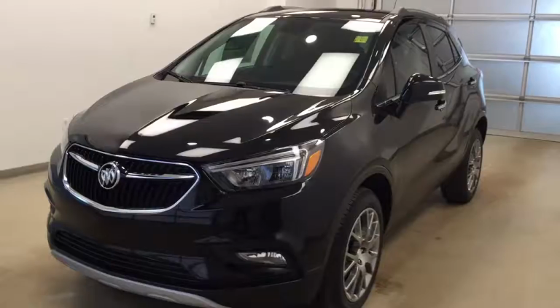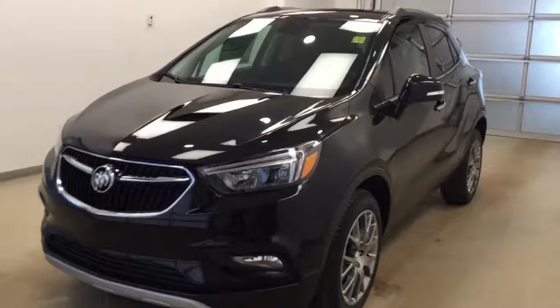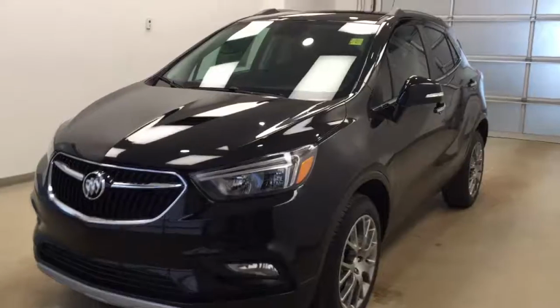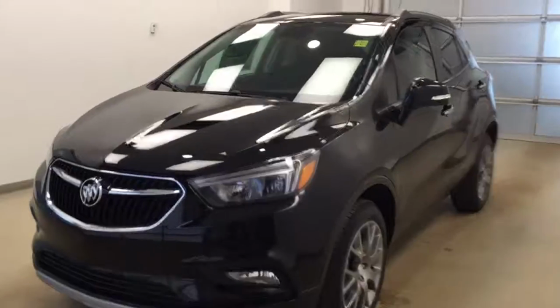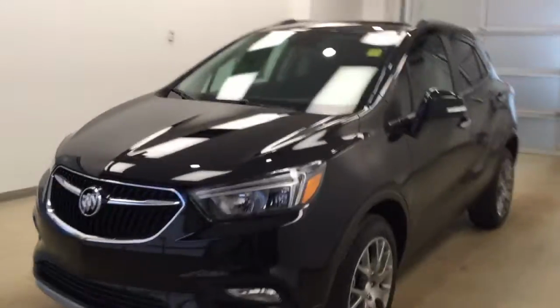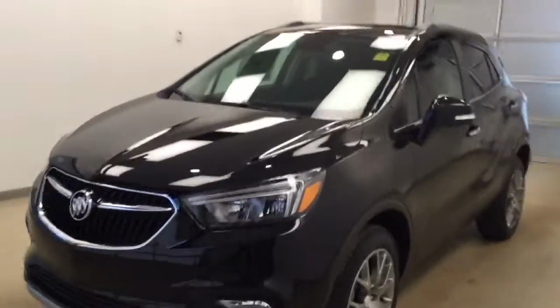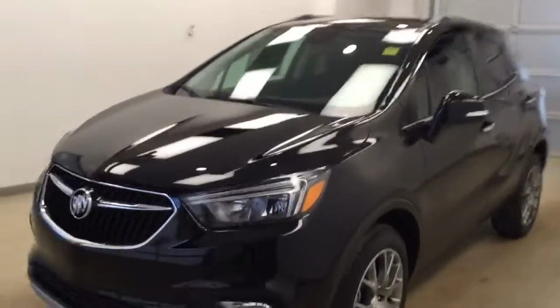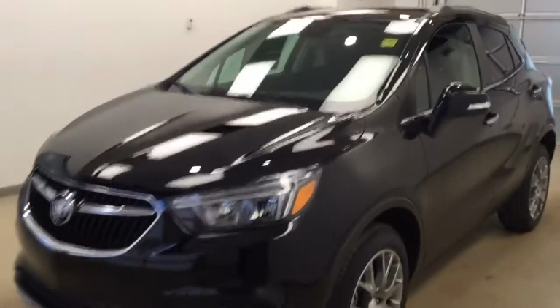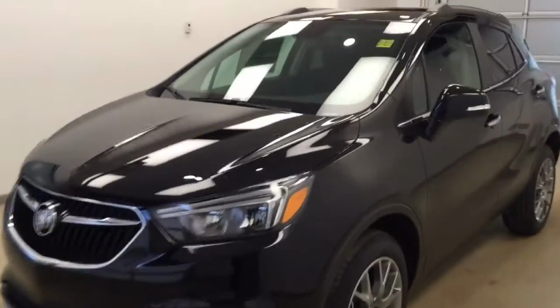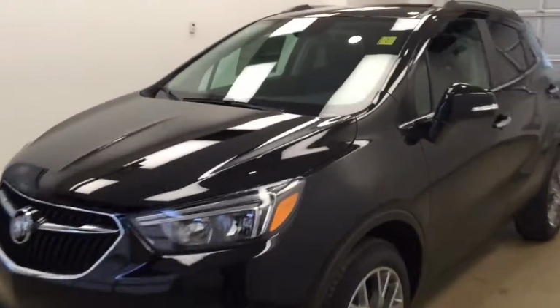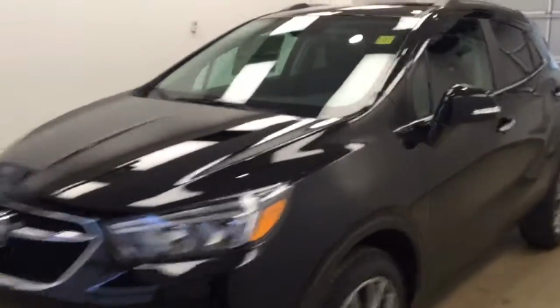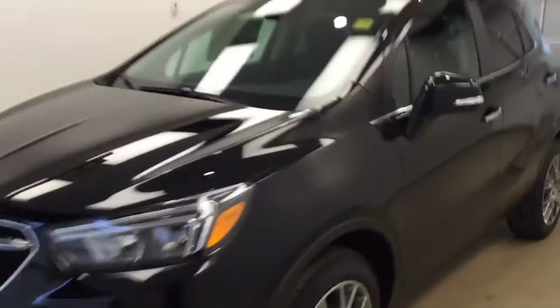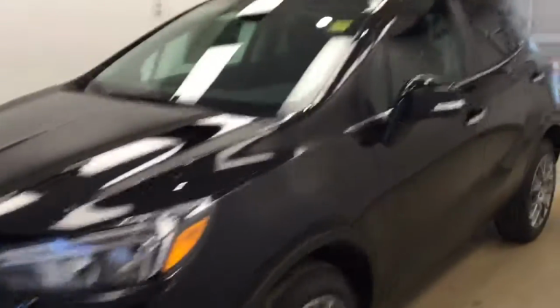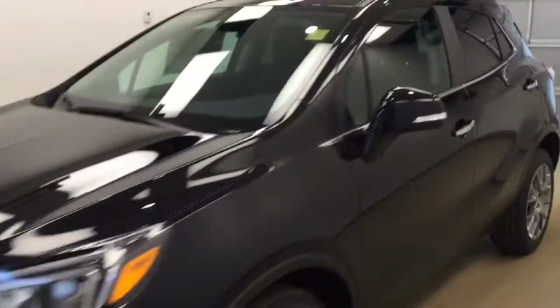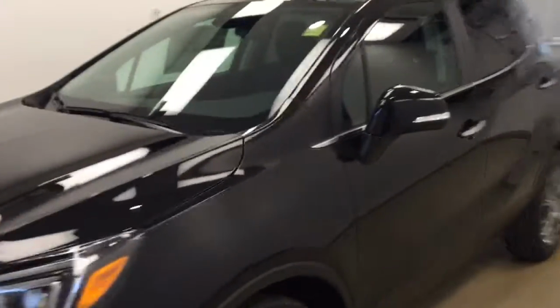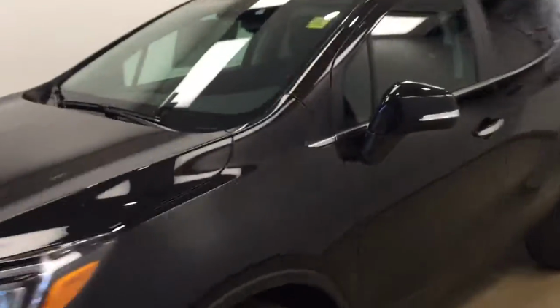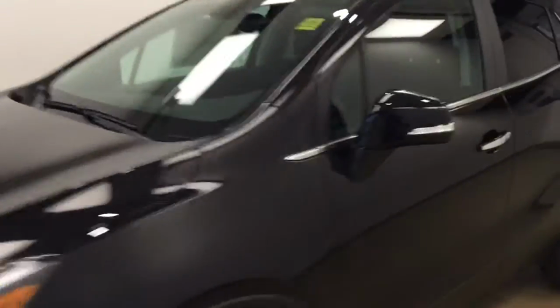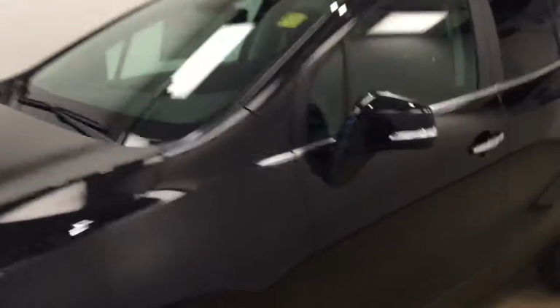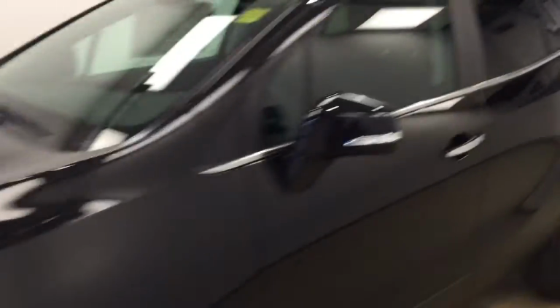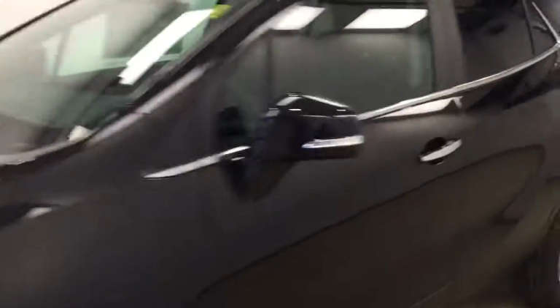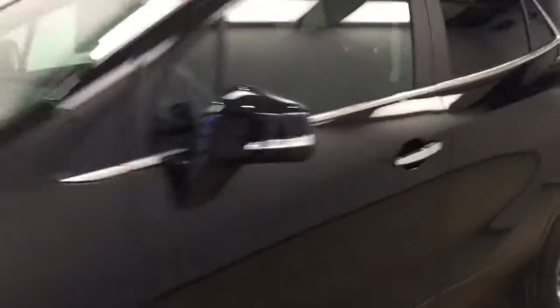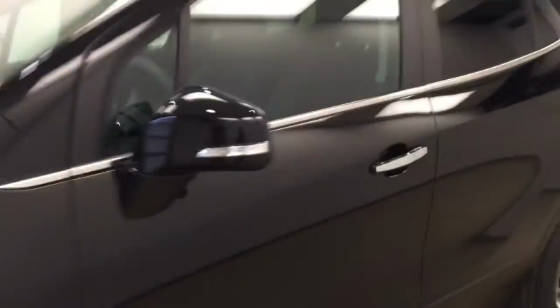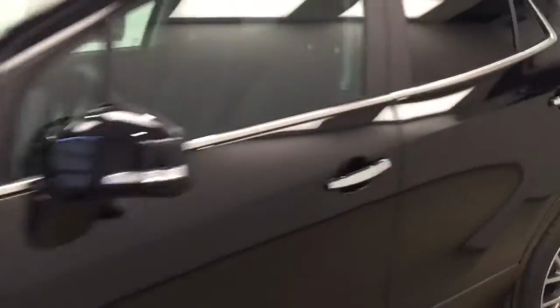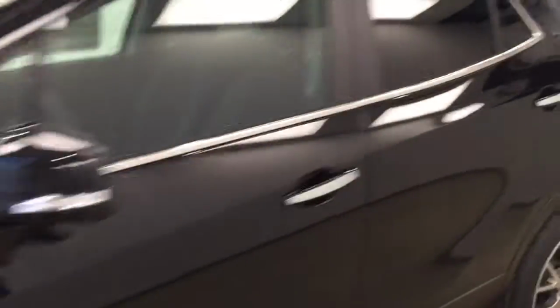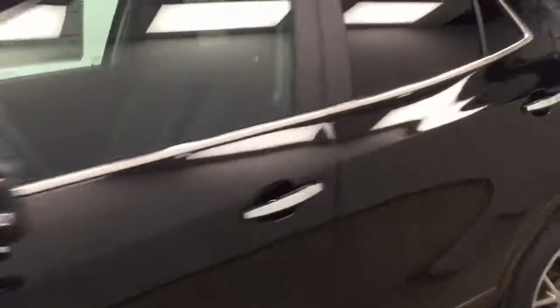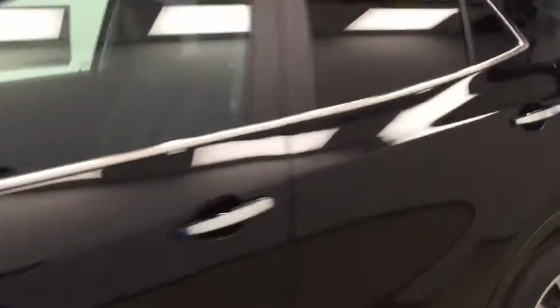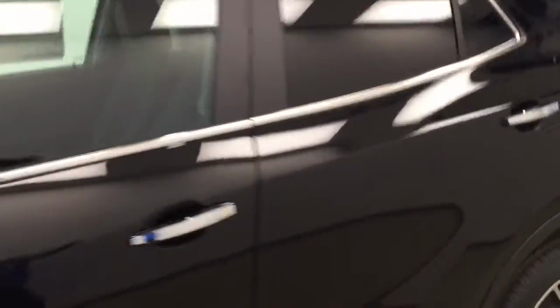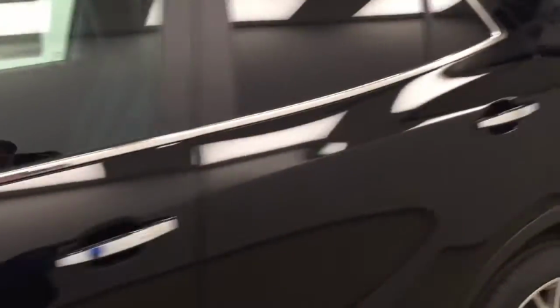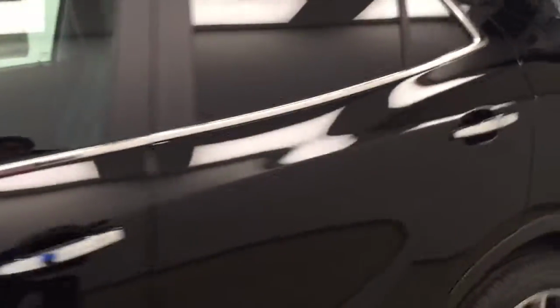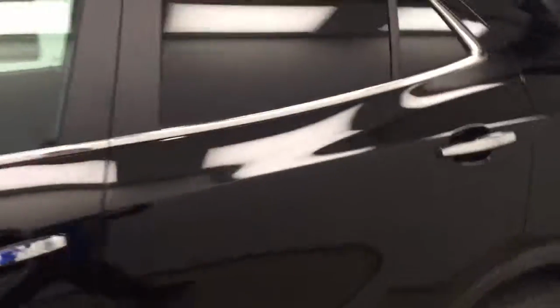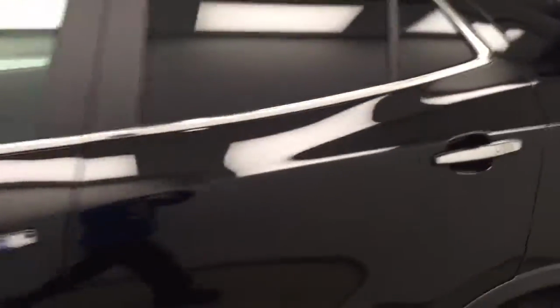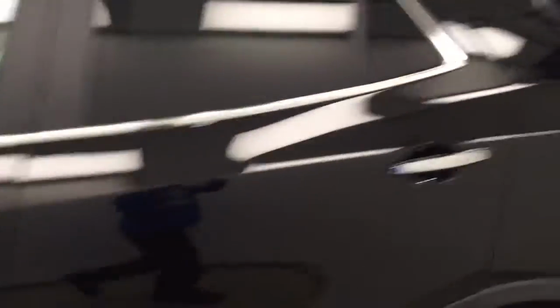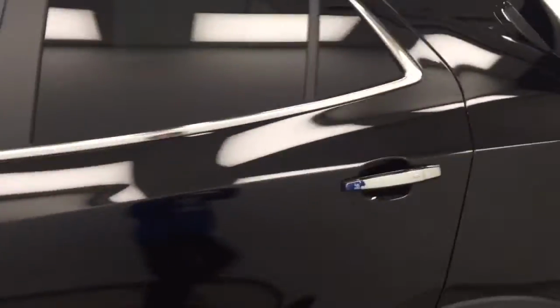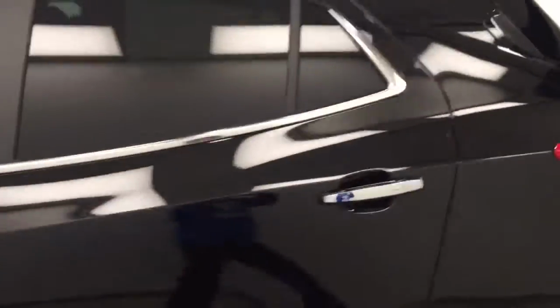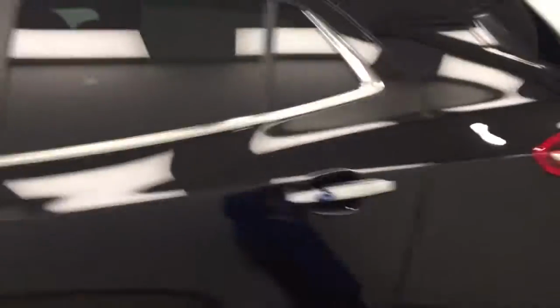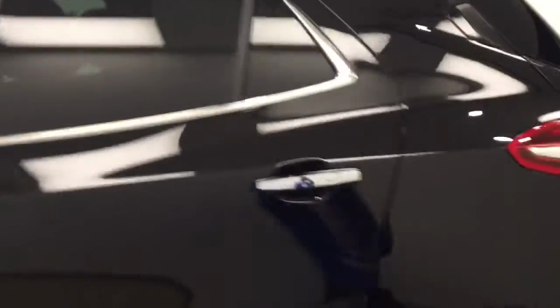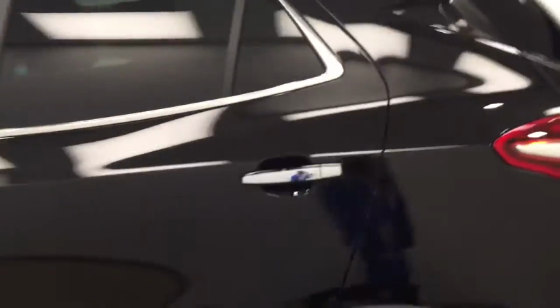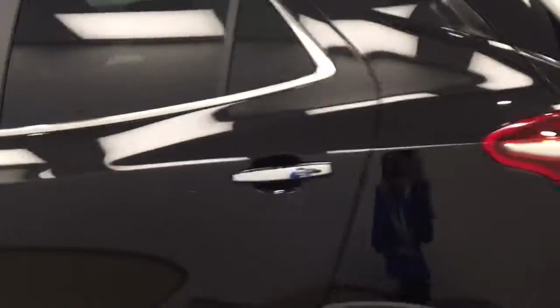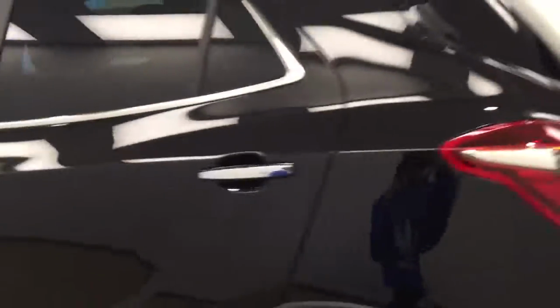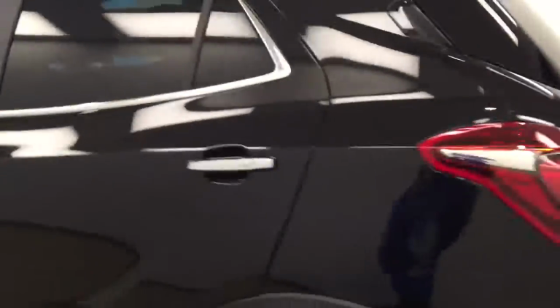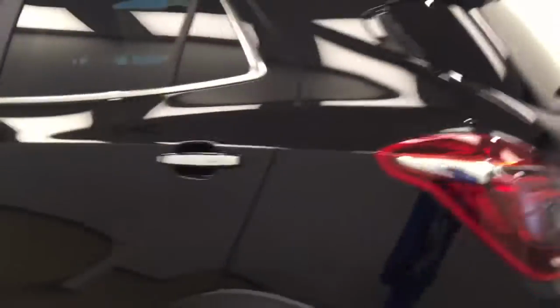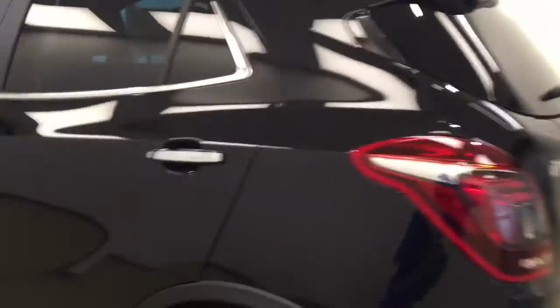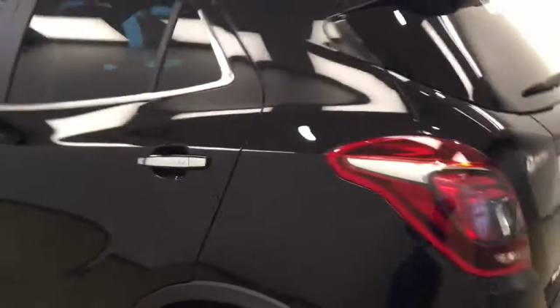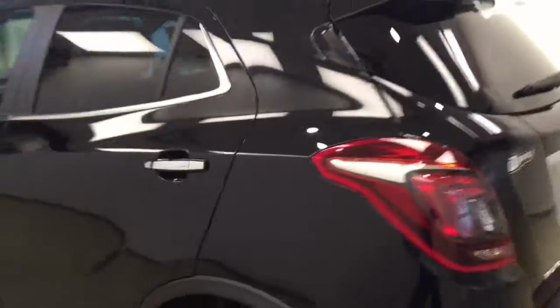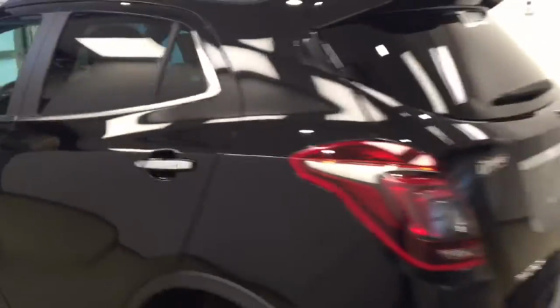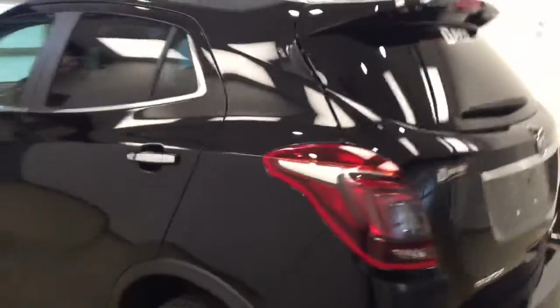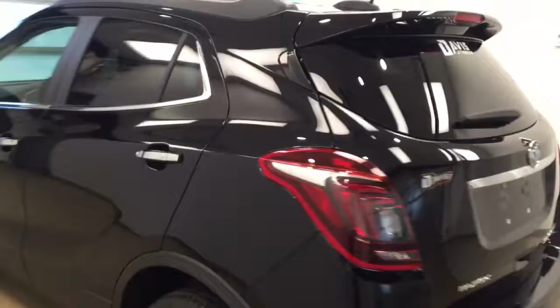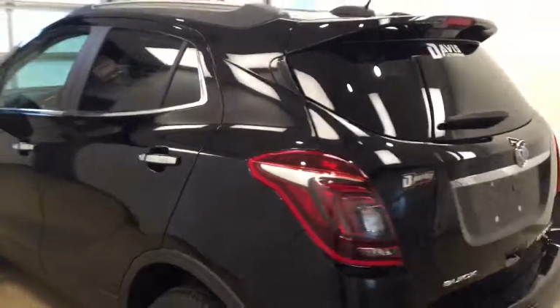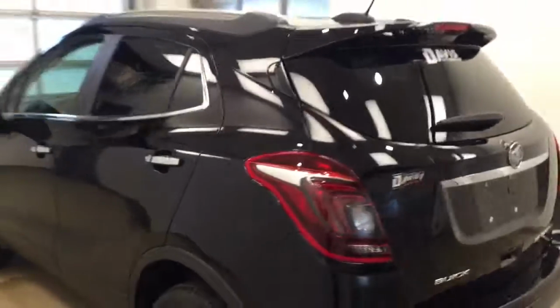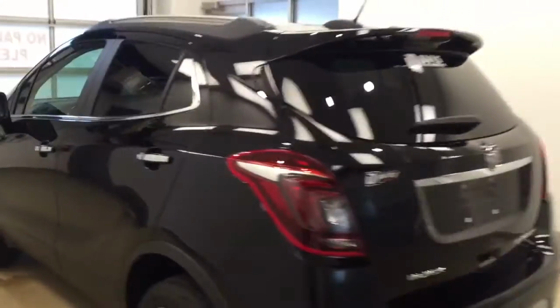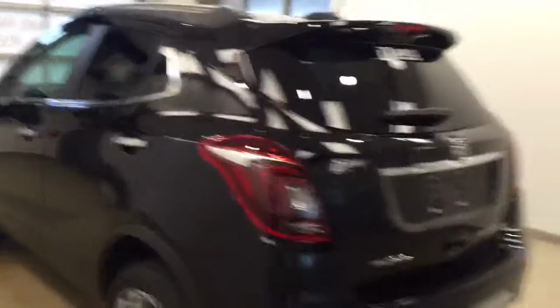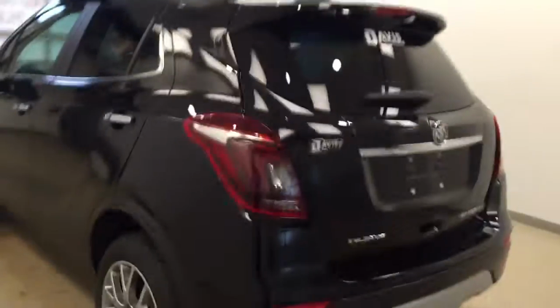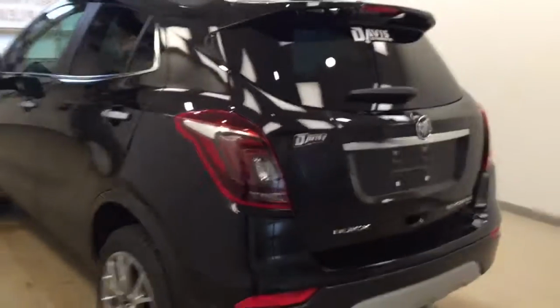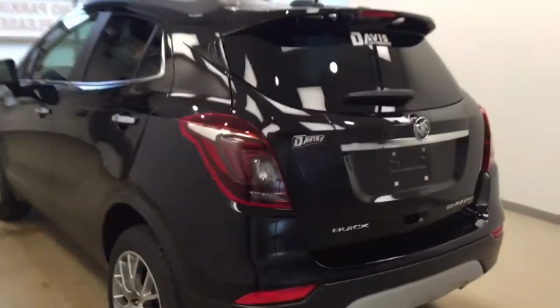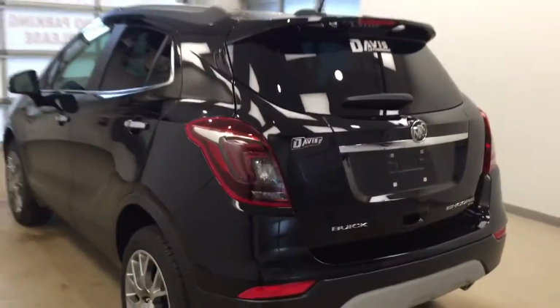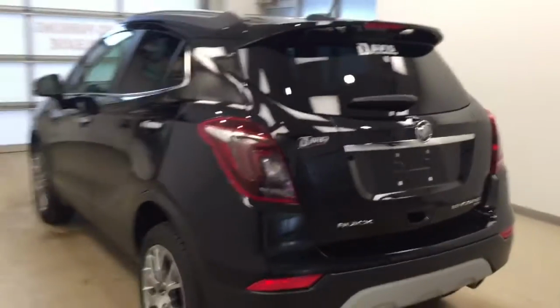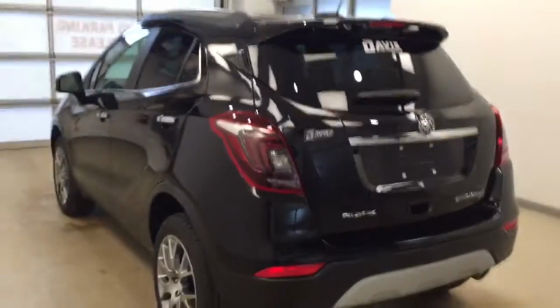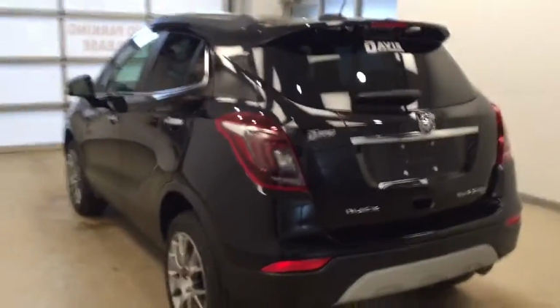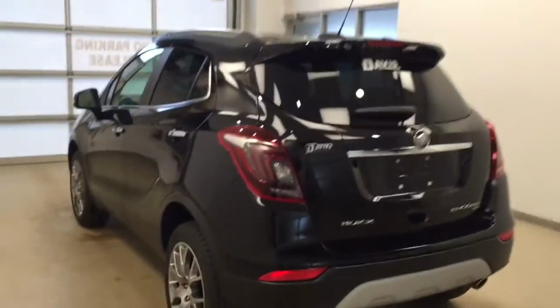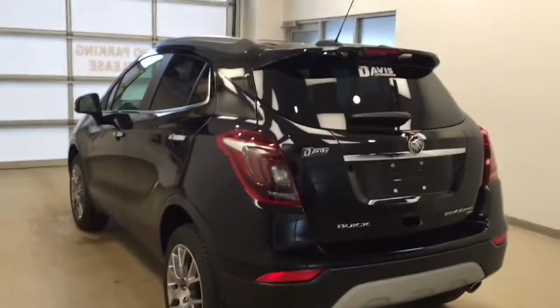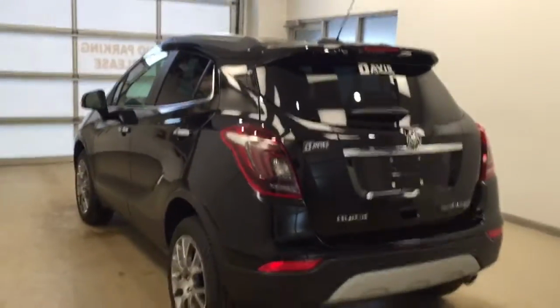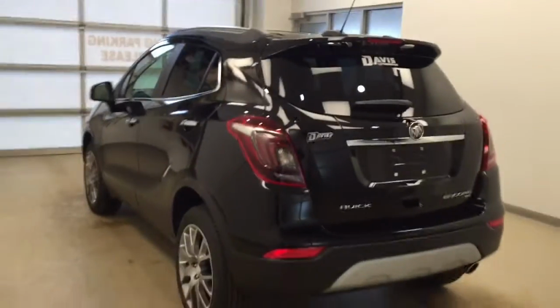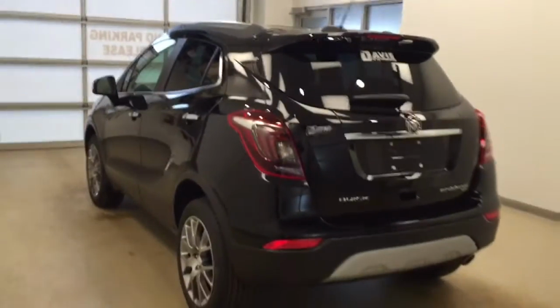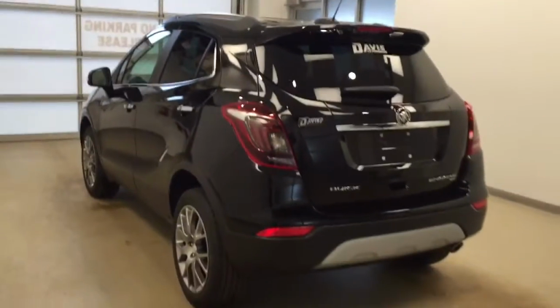This is stock number 176256 on the 2017 Buick Encore all-wheel drive. Our exterior colour today is Ebony Twilight.